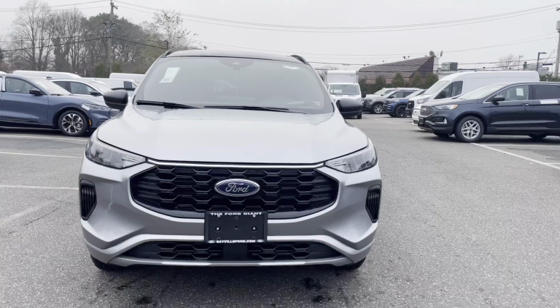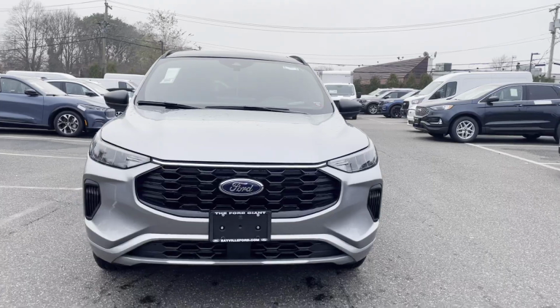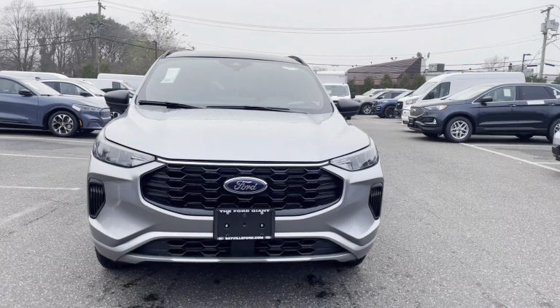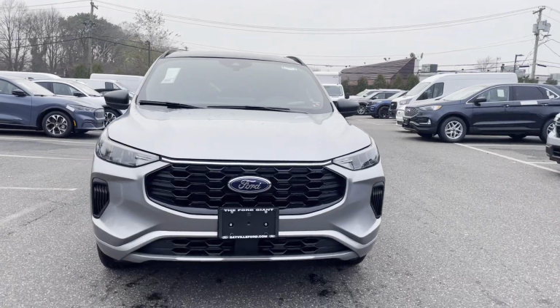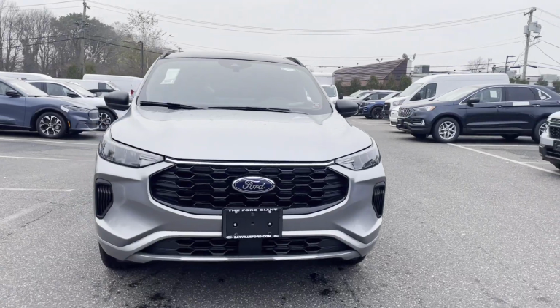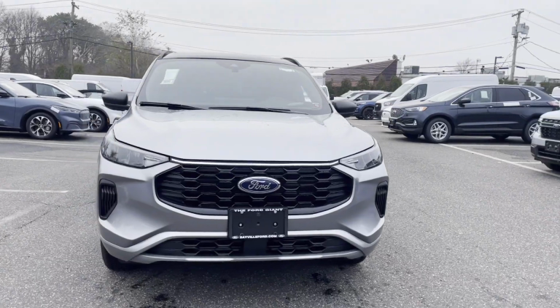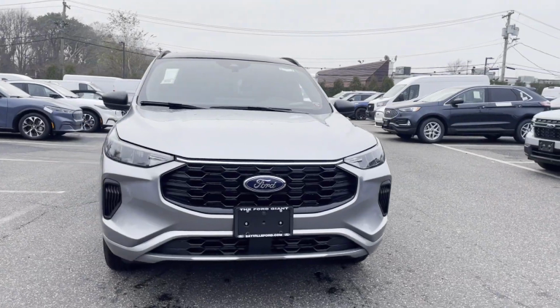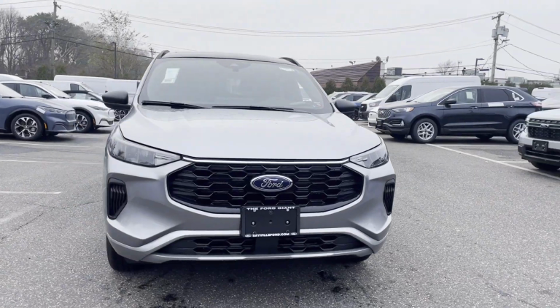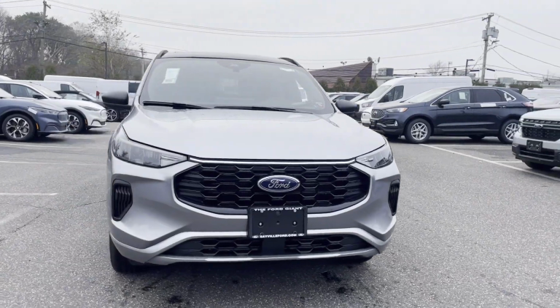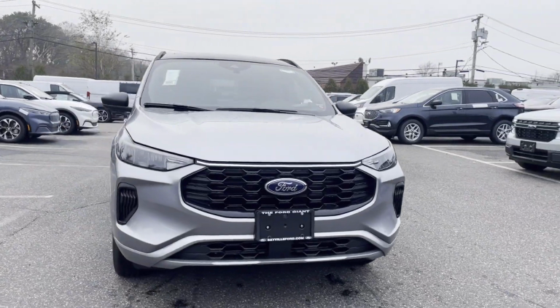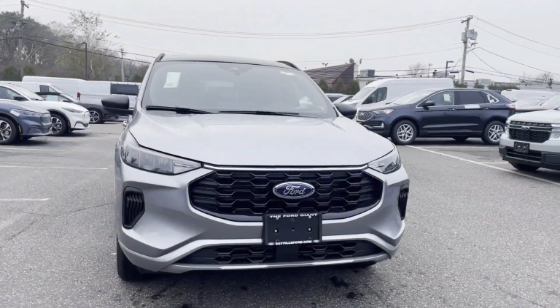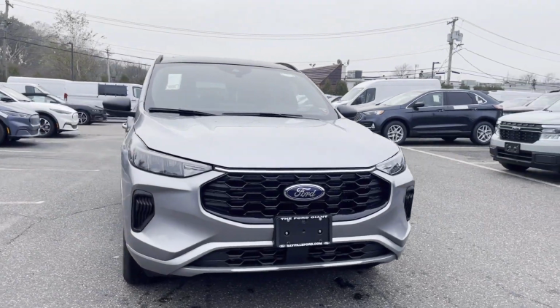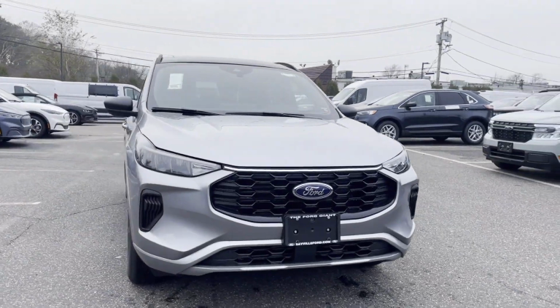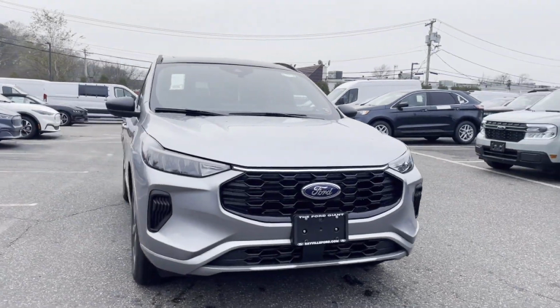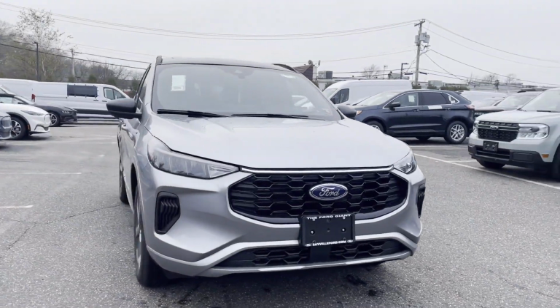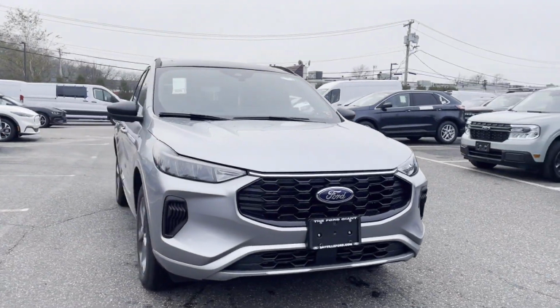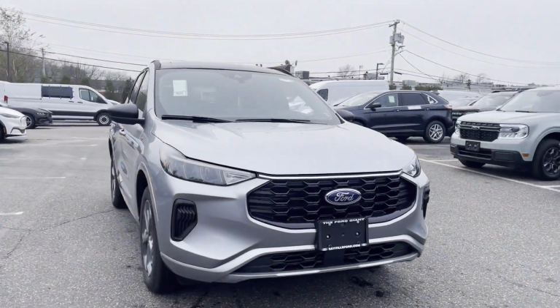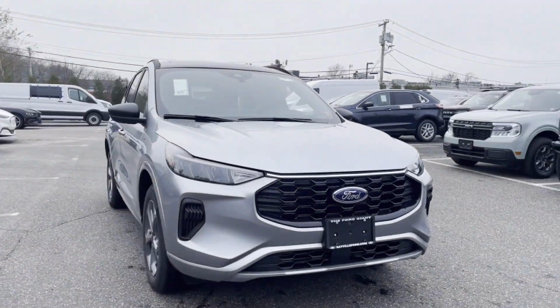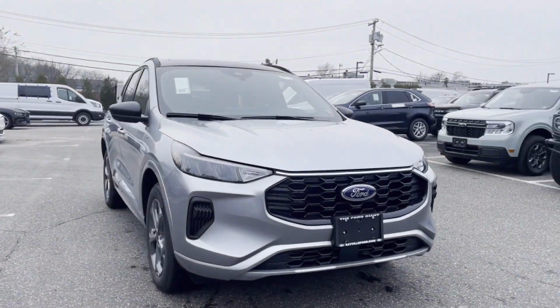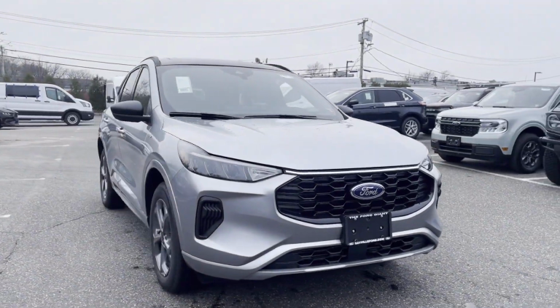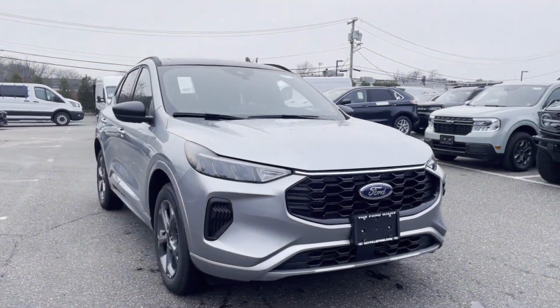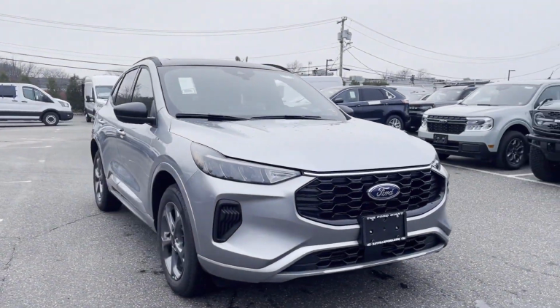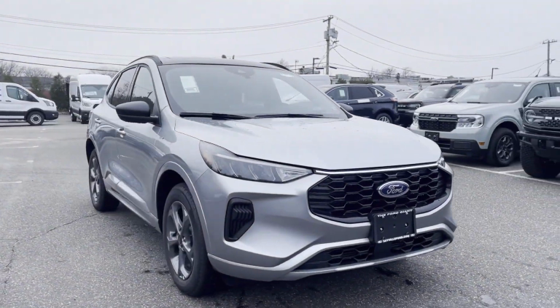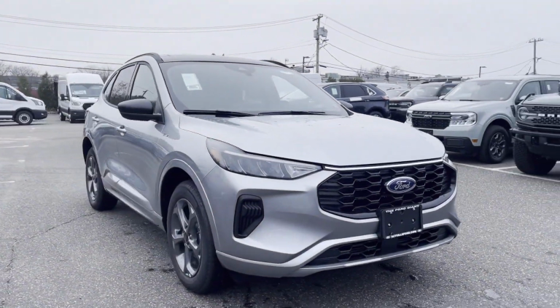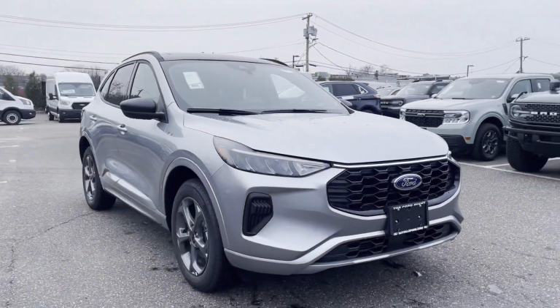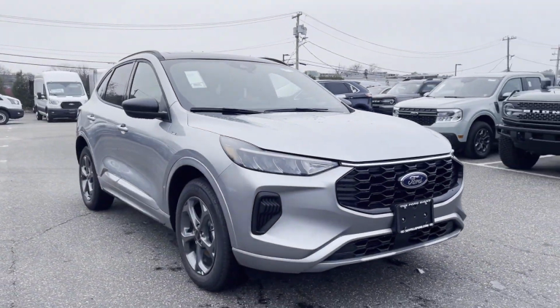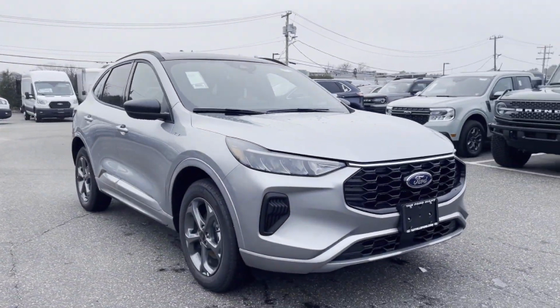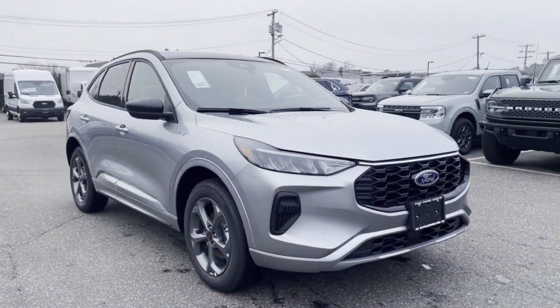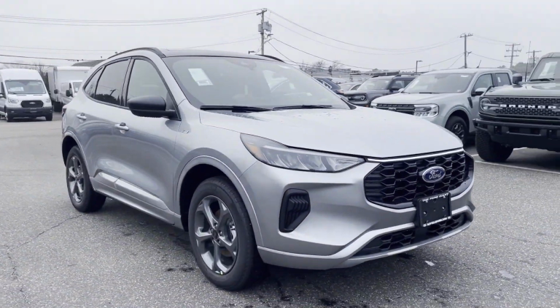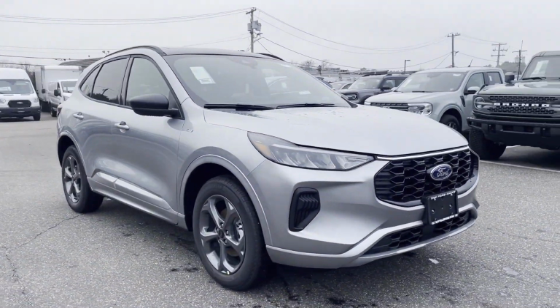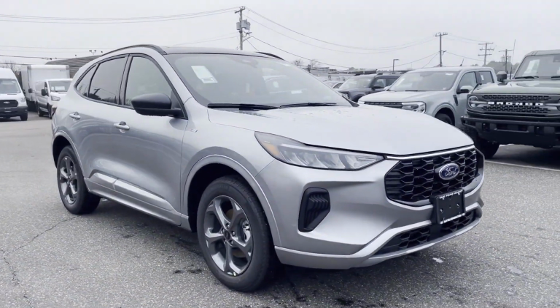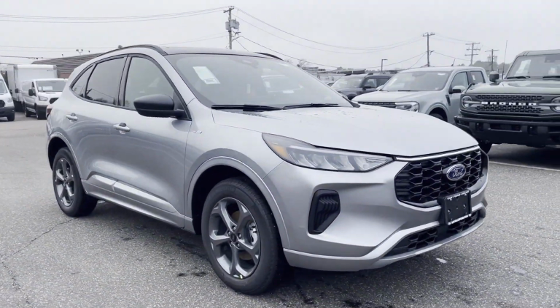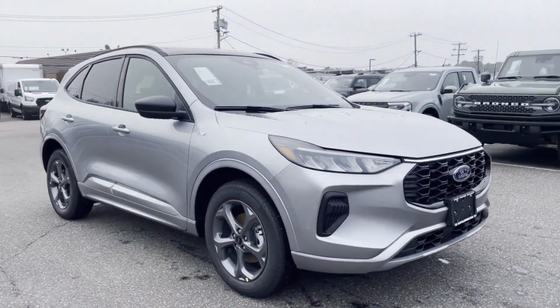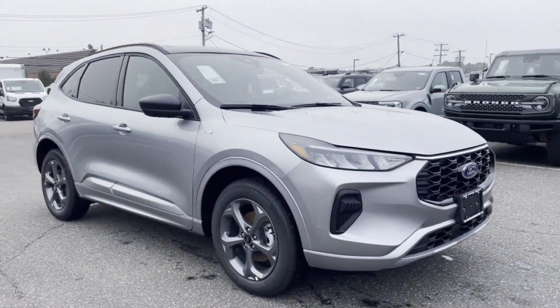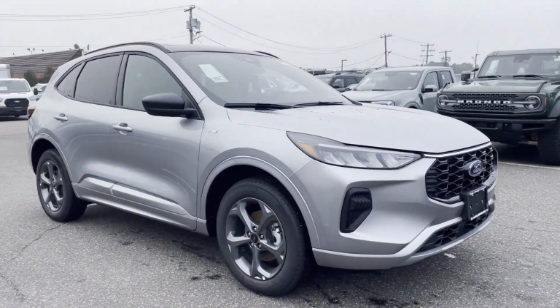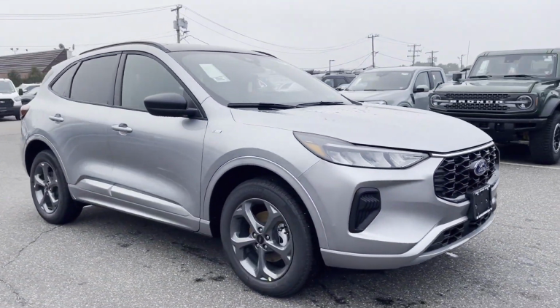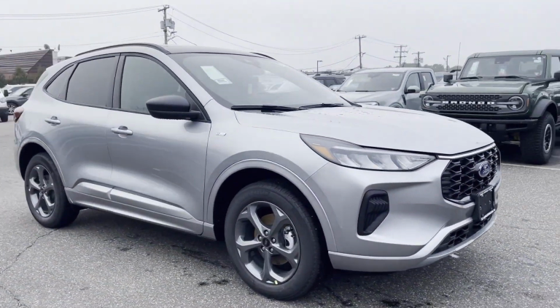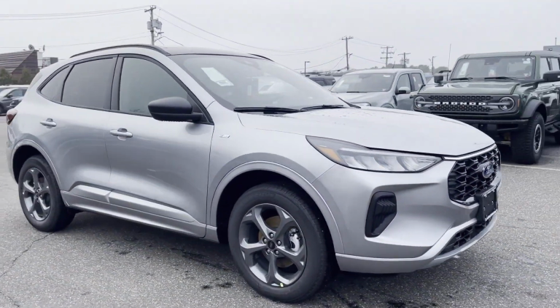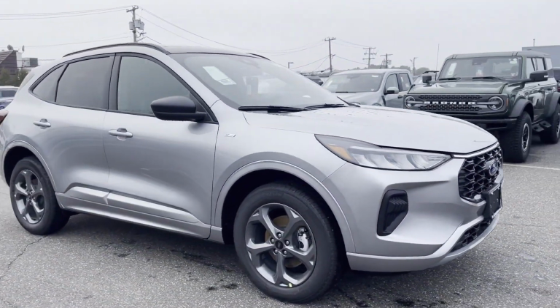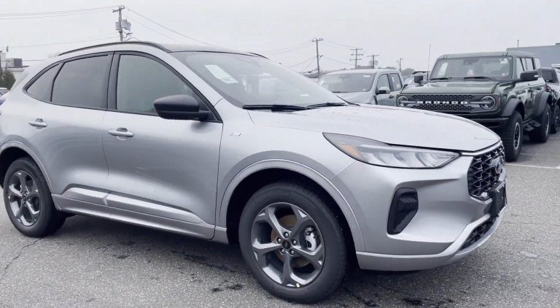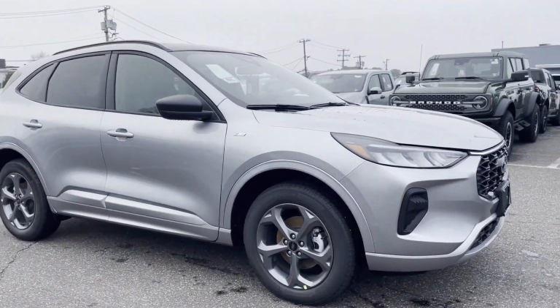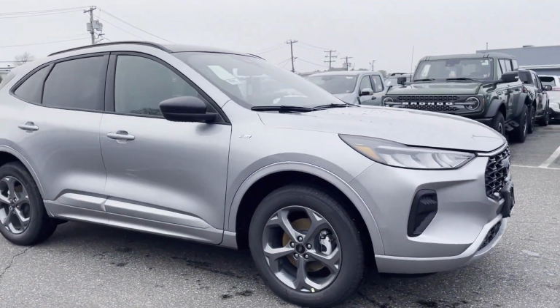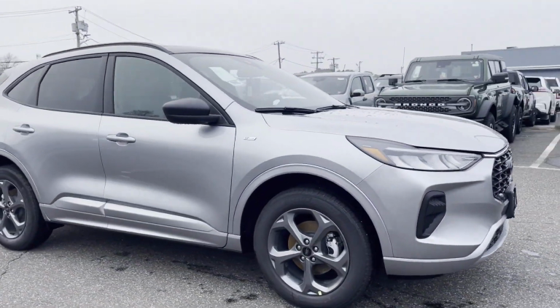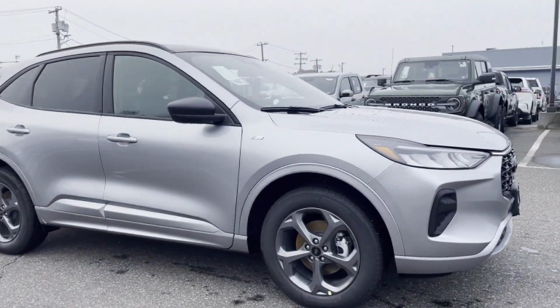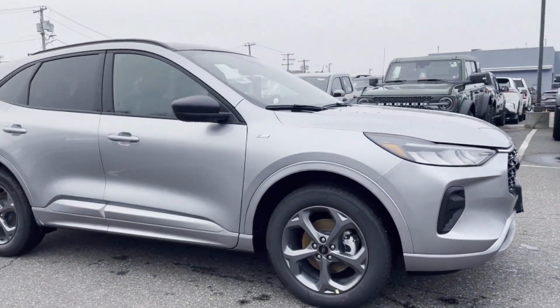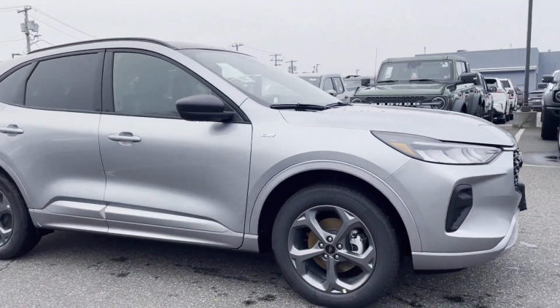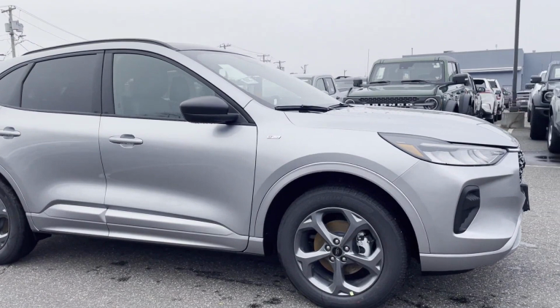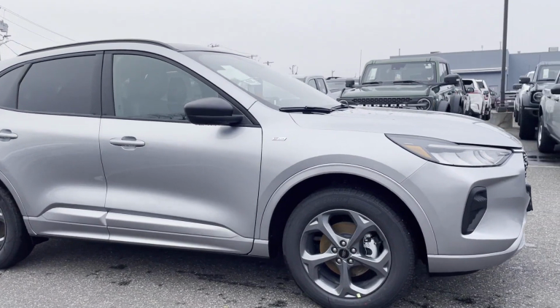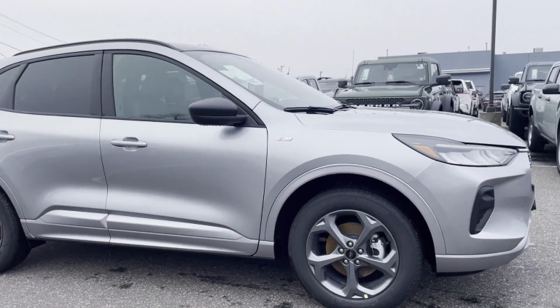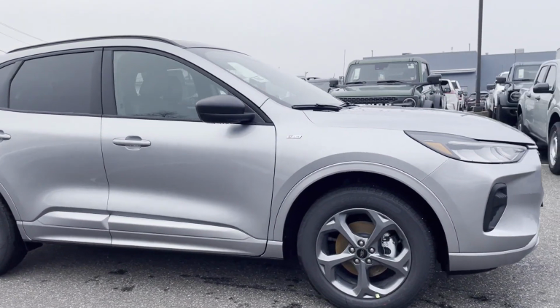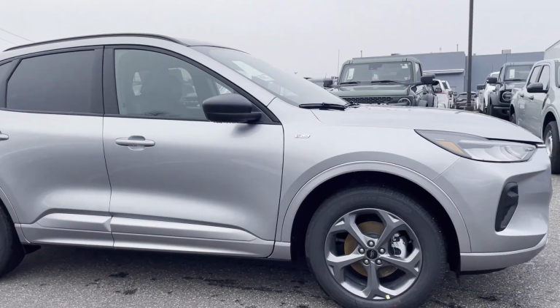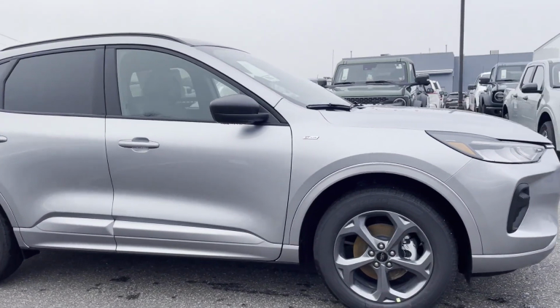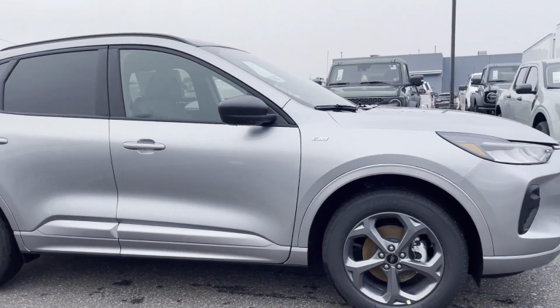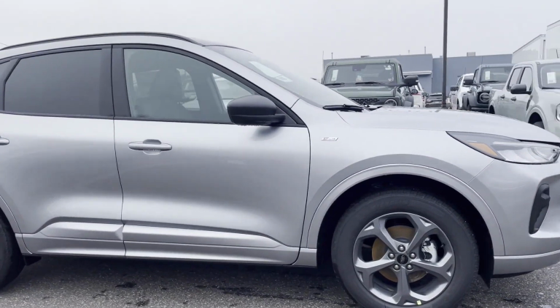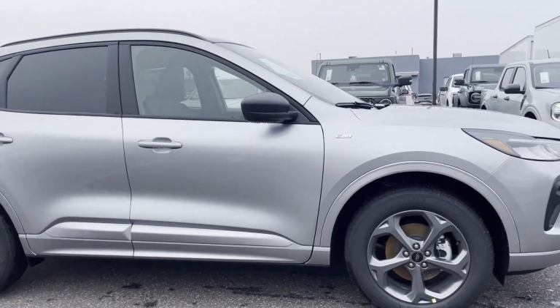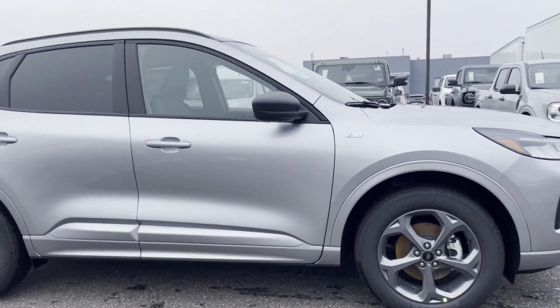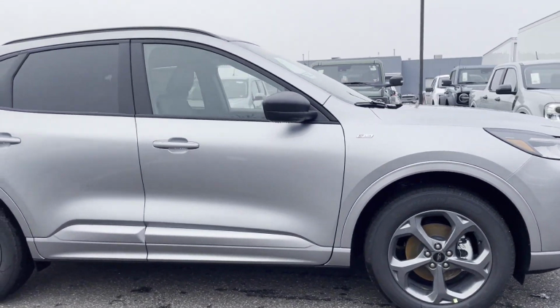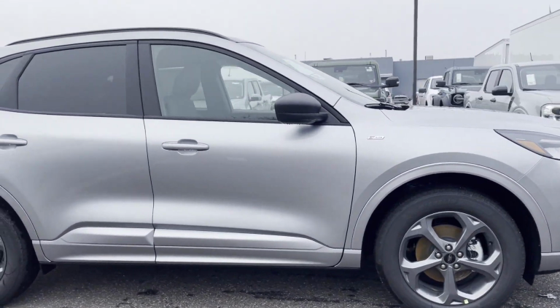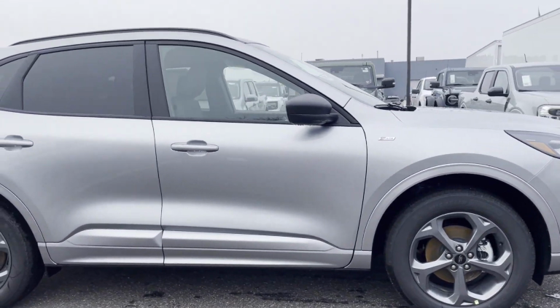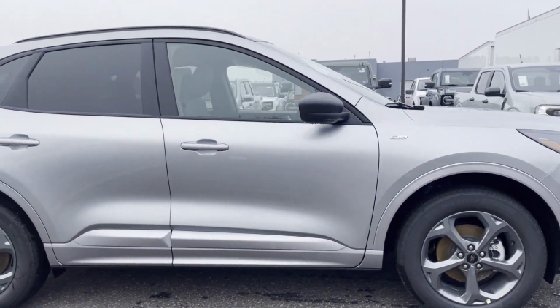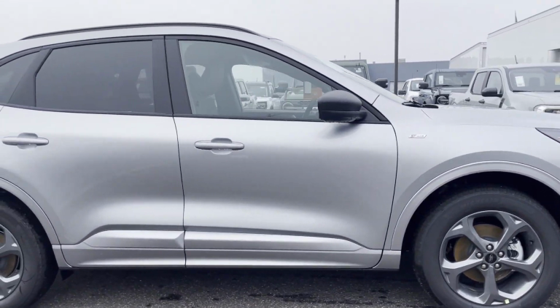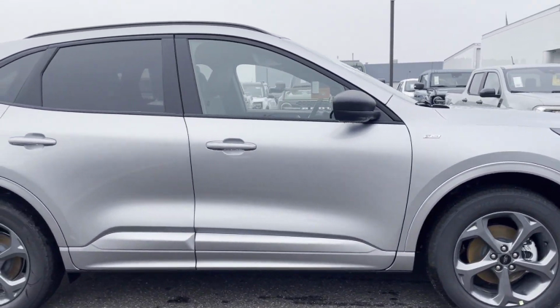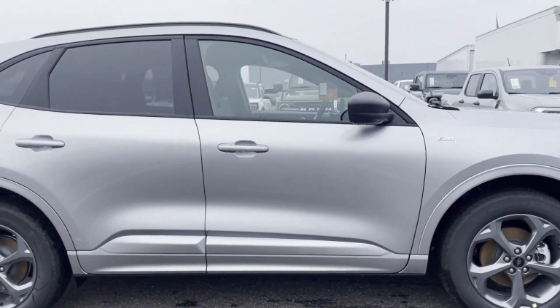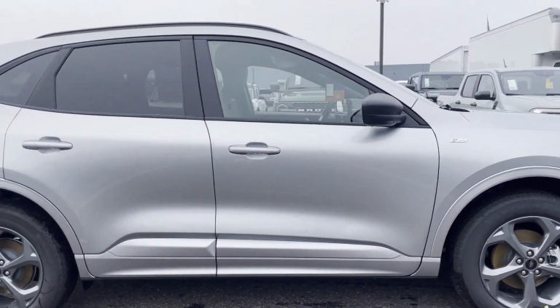2023 Ford Escape, this SUV offers space as well as power and performance.